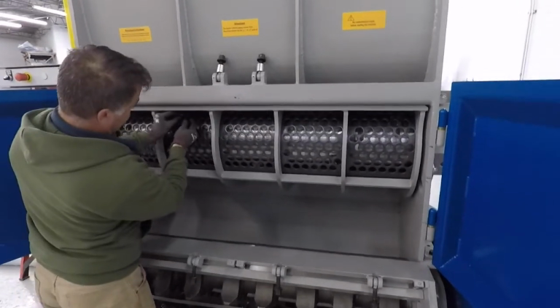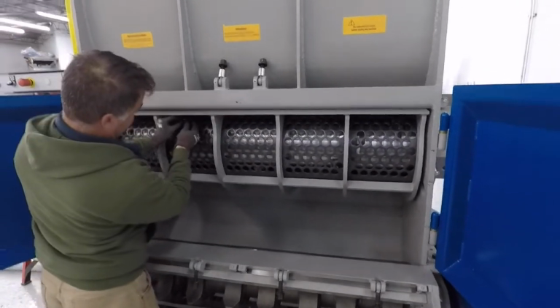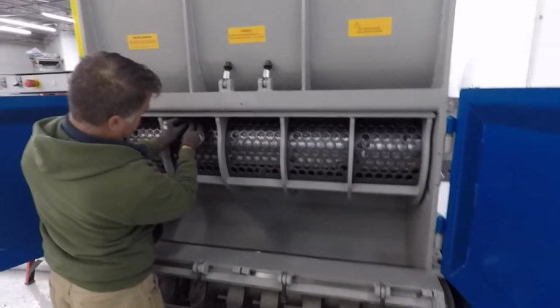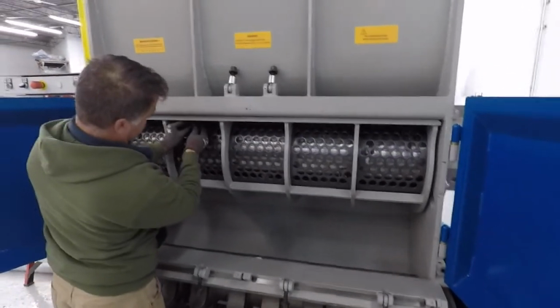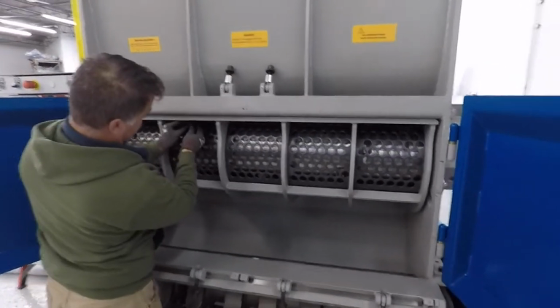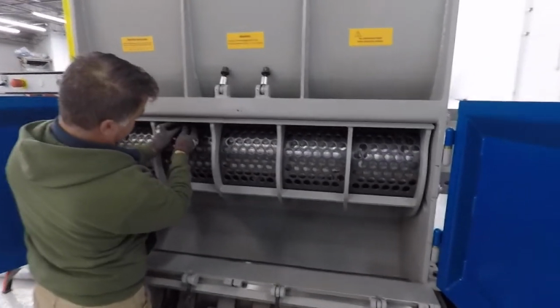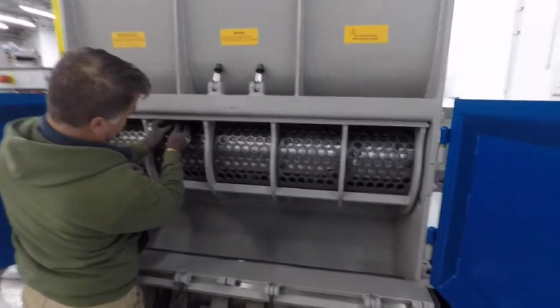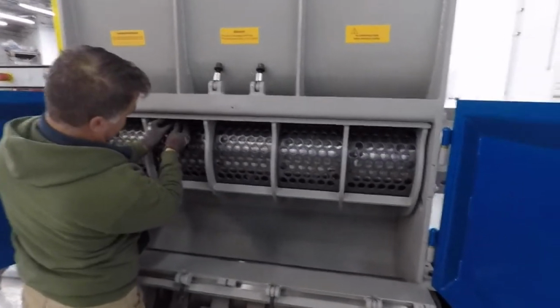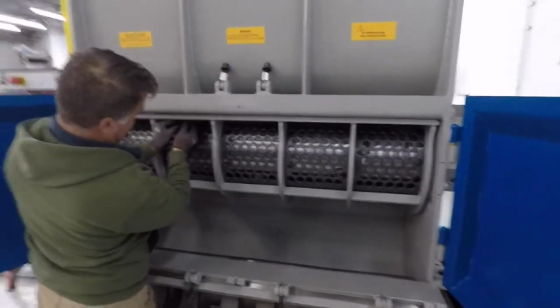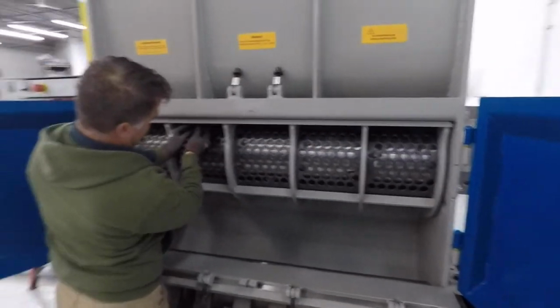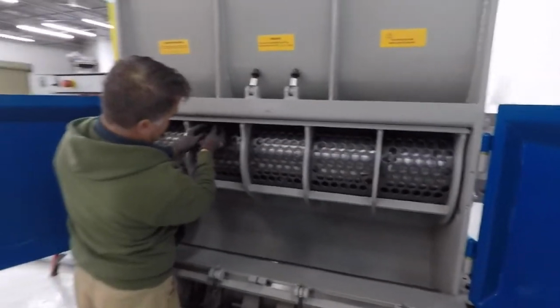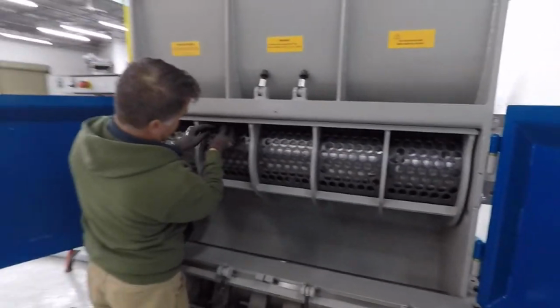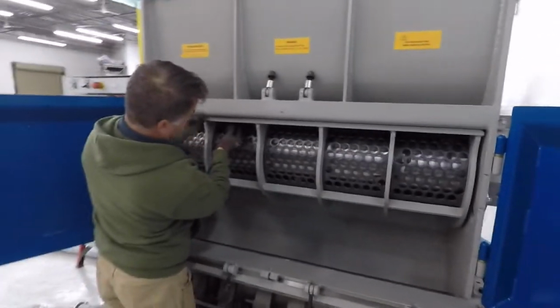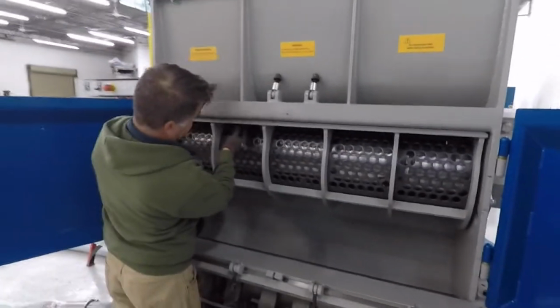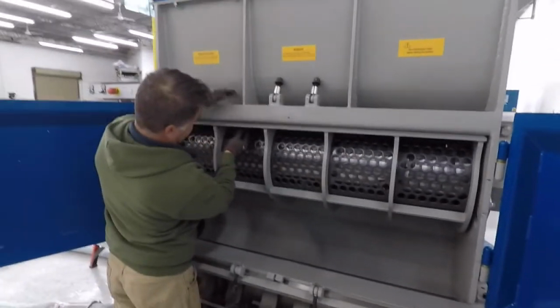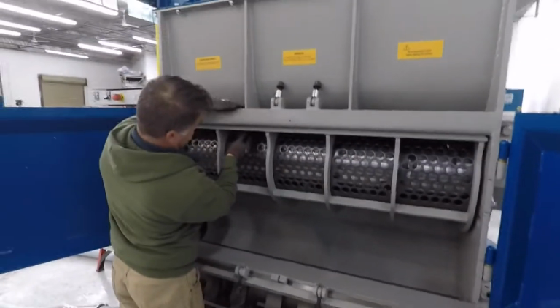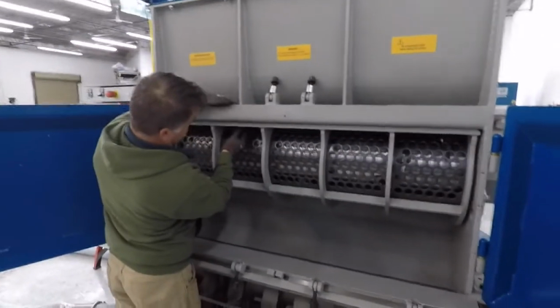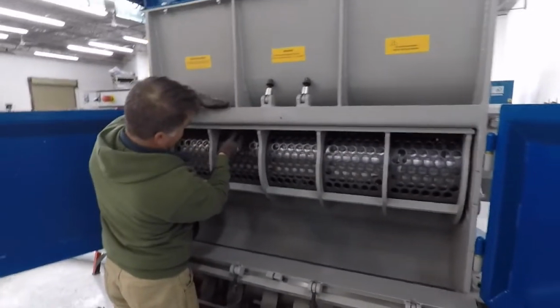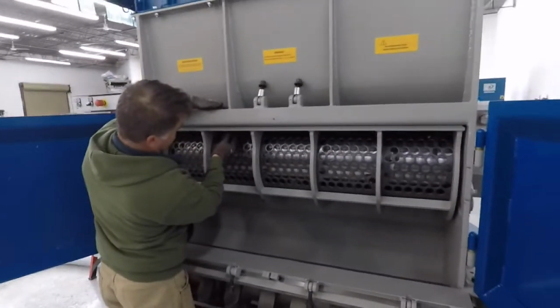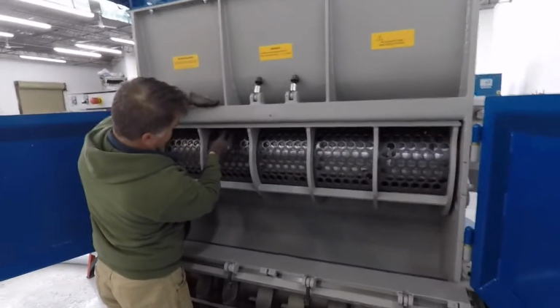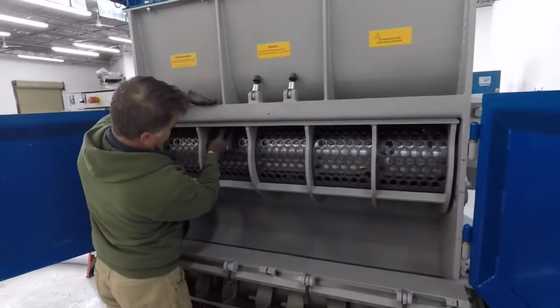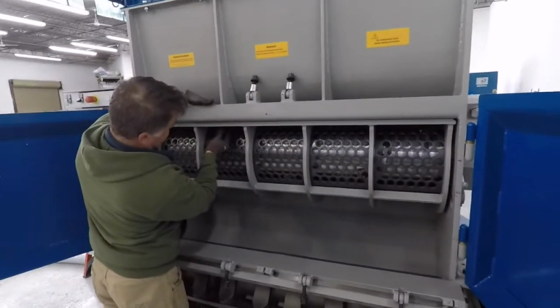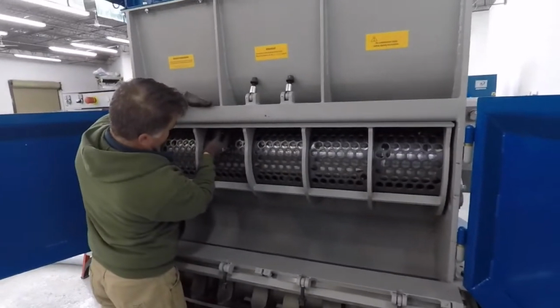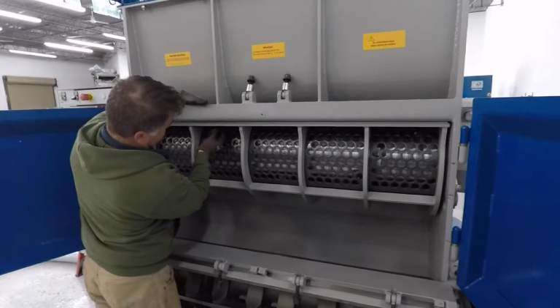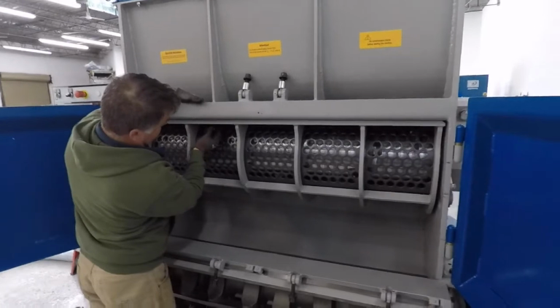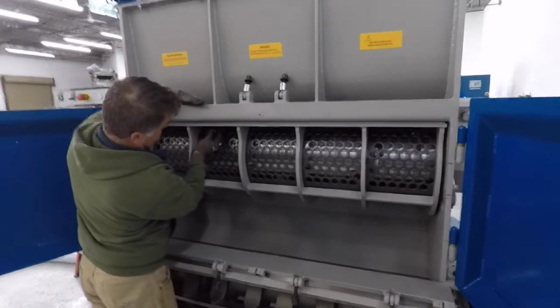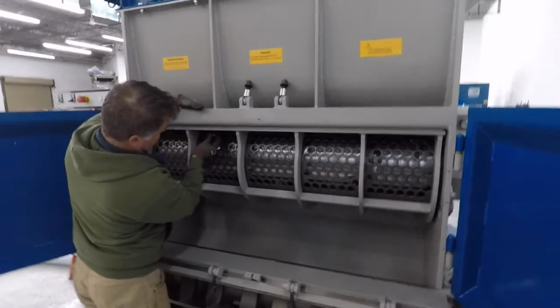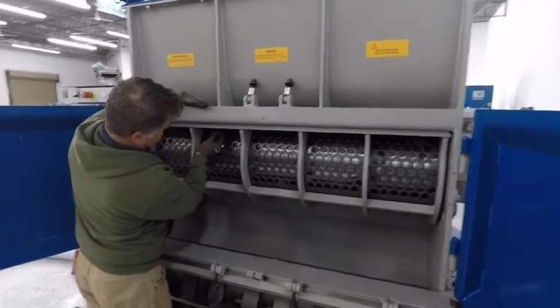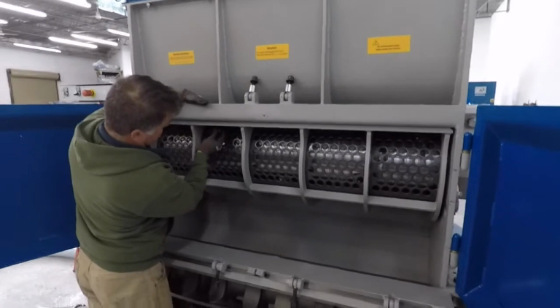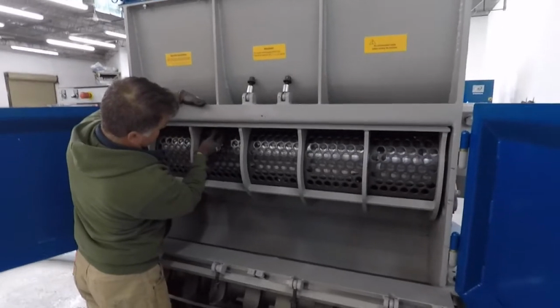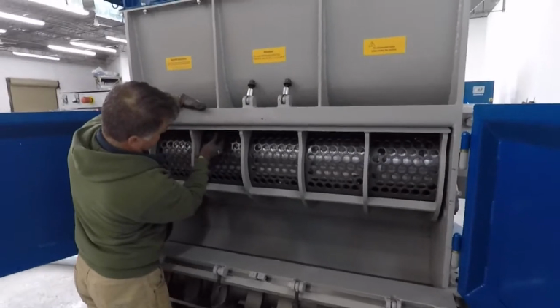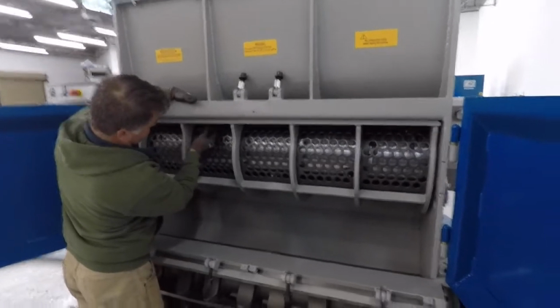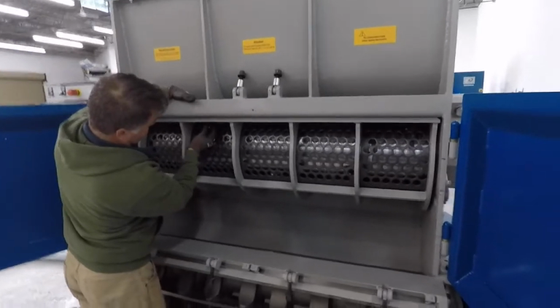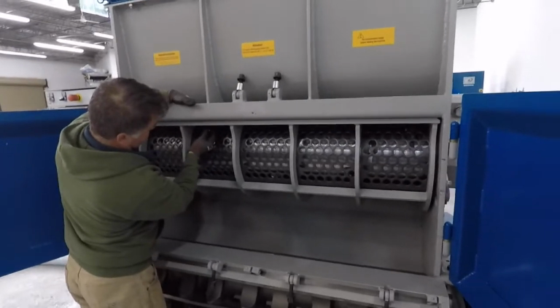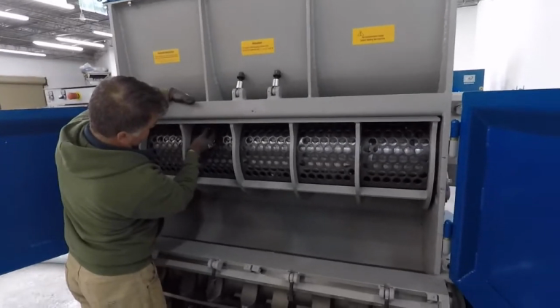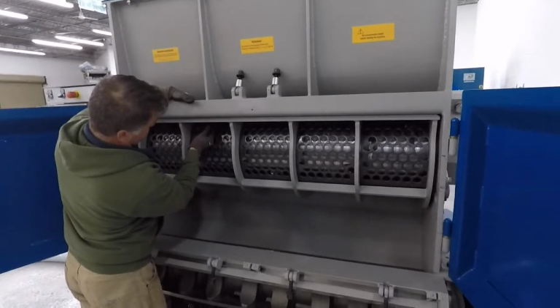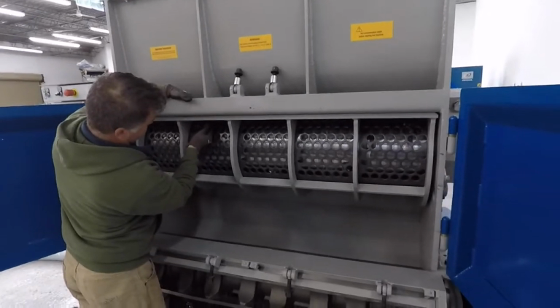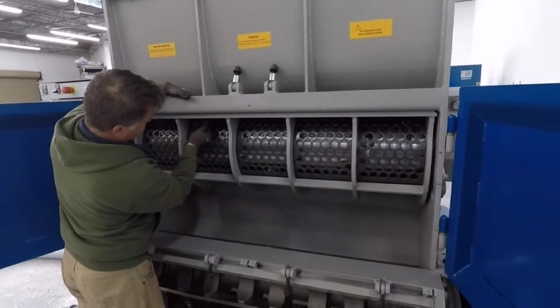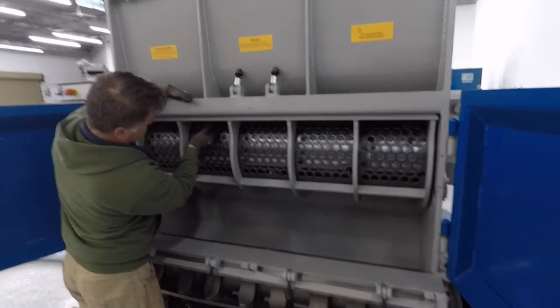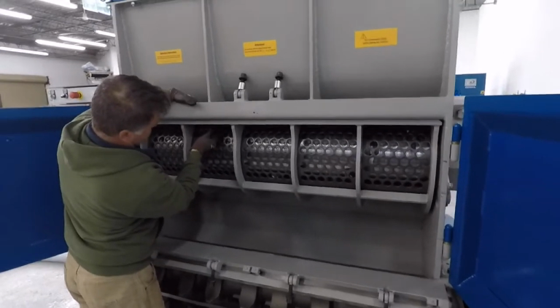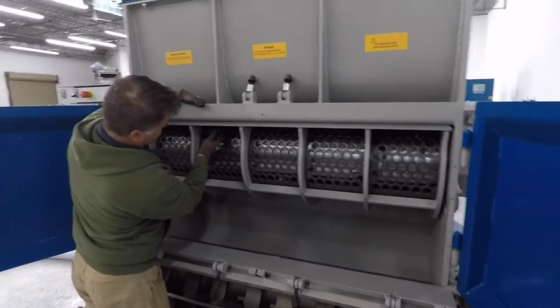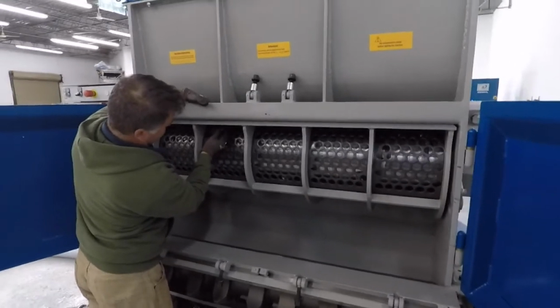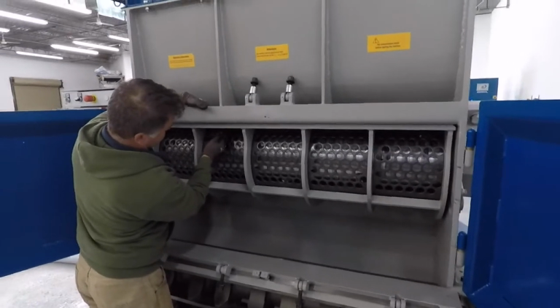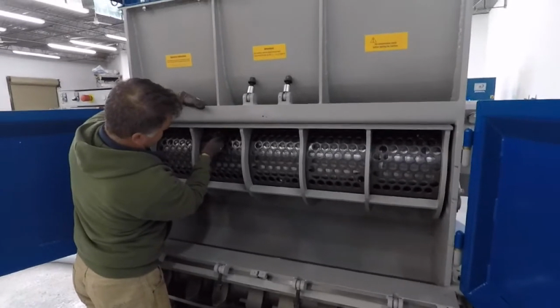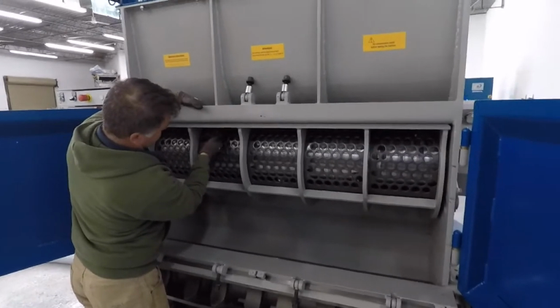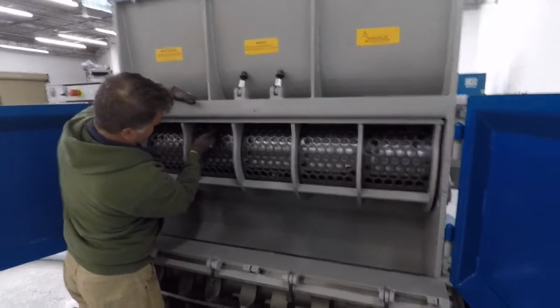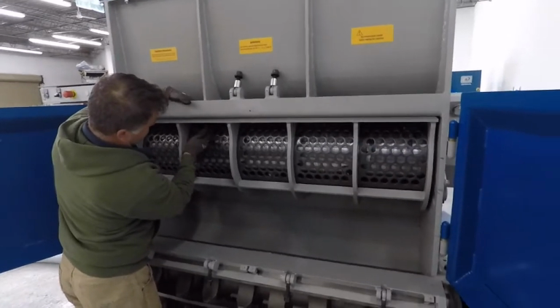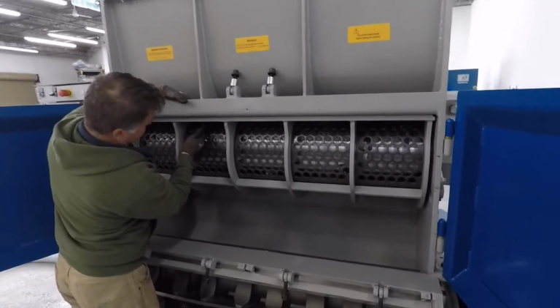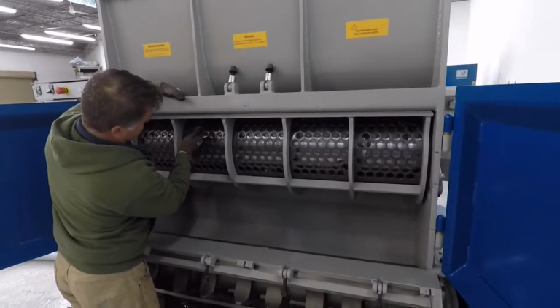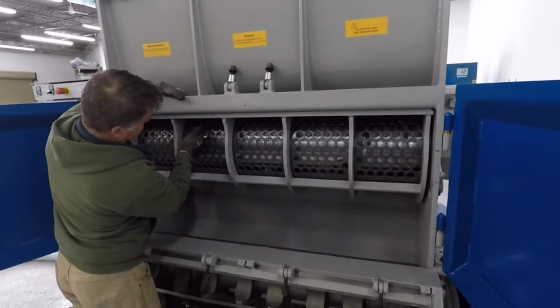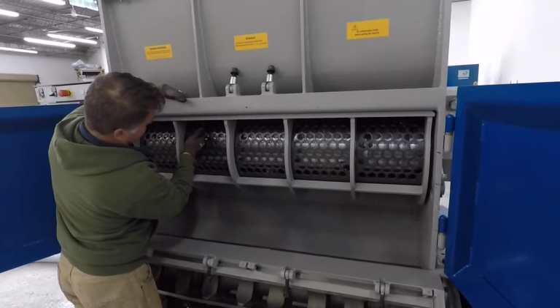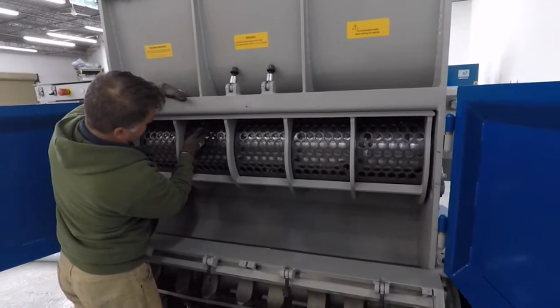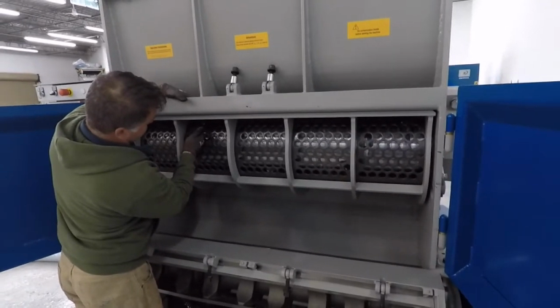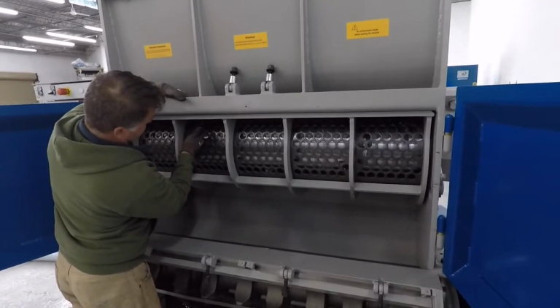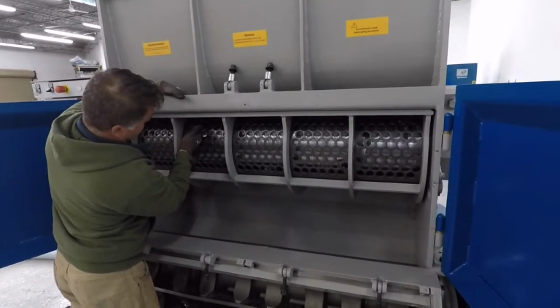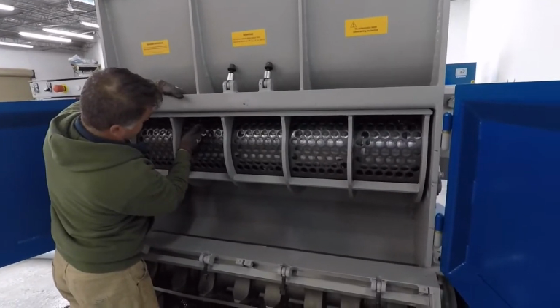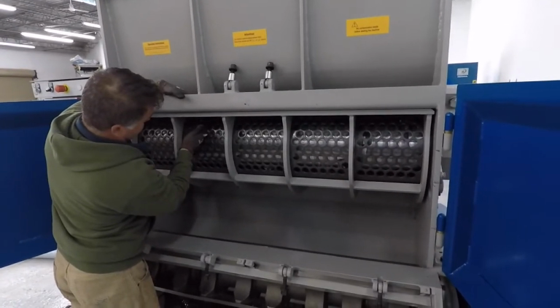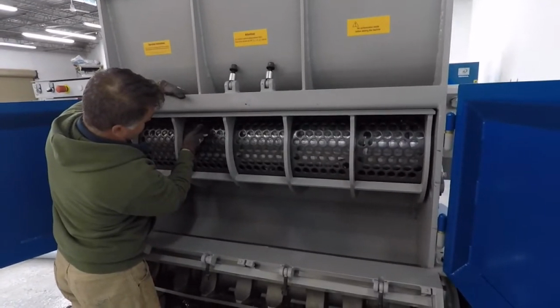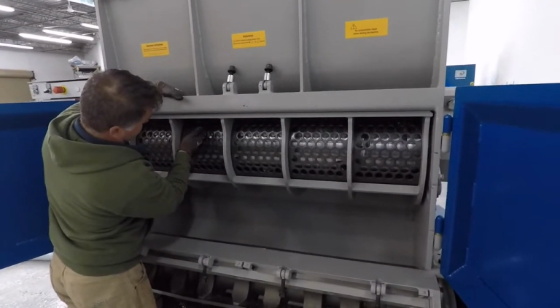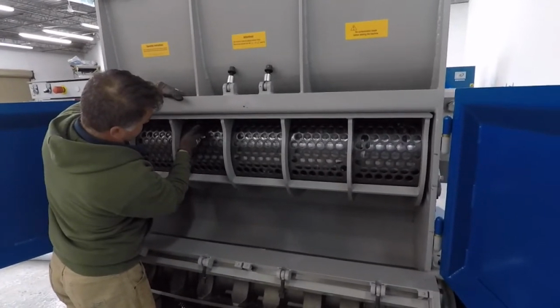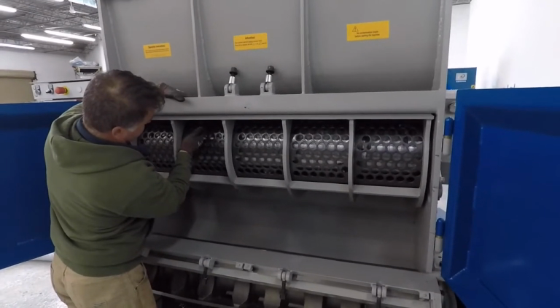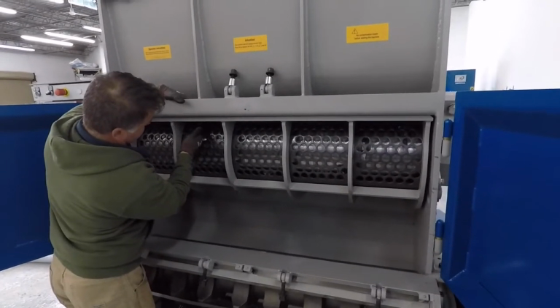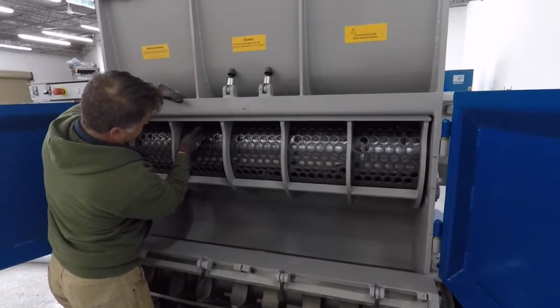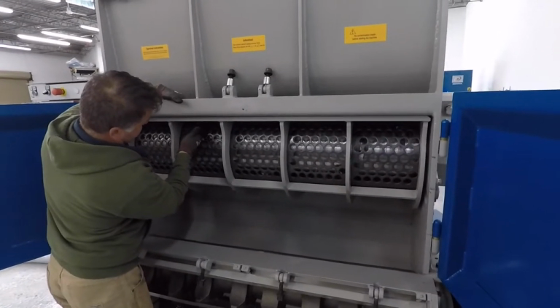It's a fairly simple way to change the screen on the 1400 series. The other series are the same — the 1000 series has the same mechanism, just a narrower screen cradle.